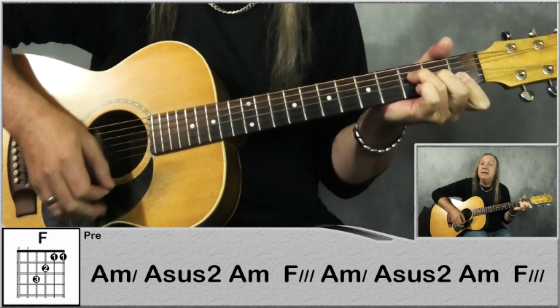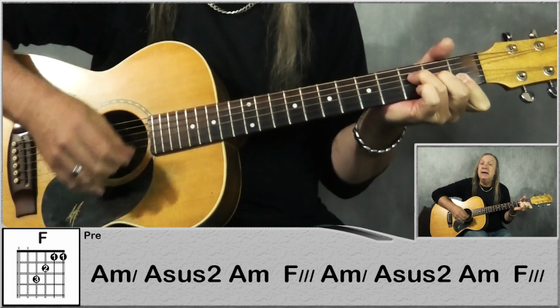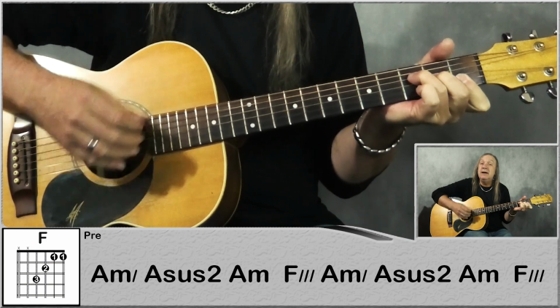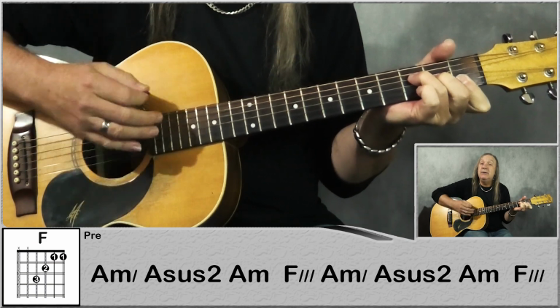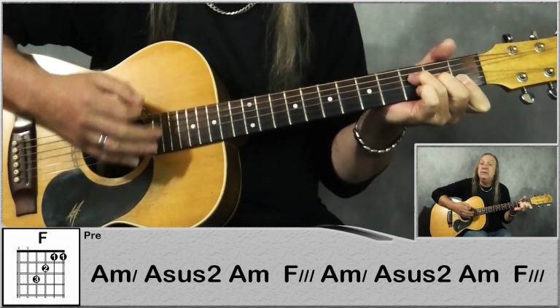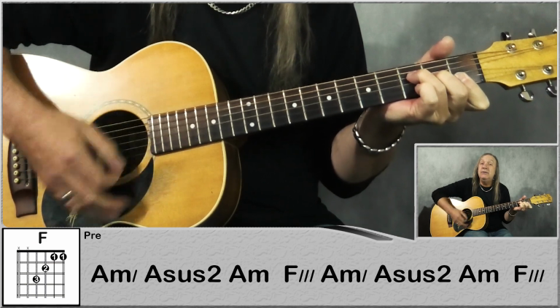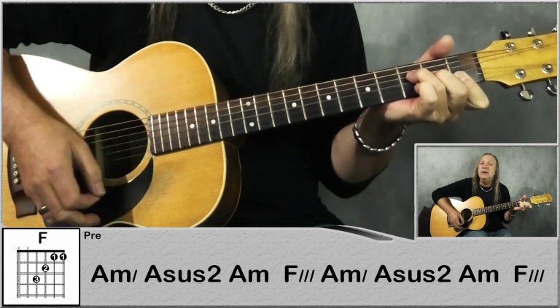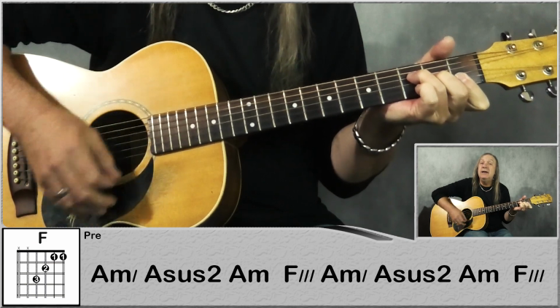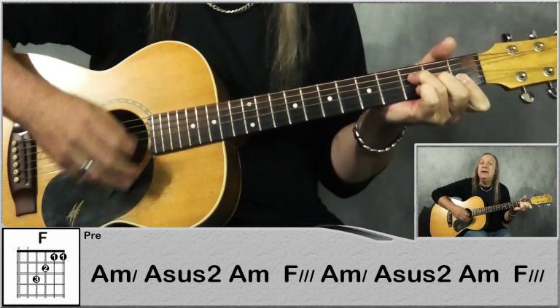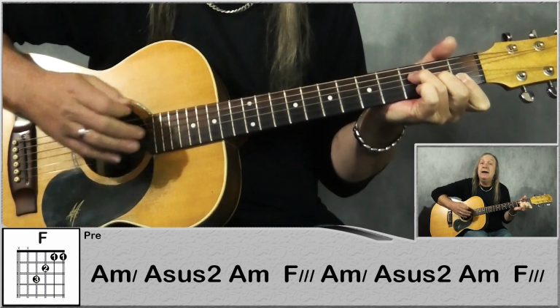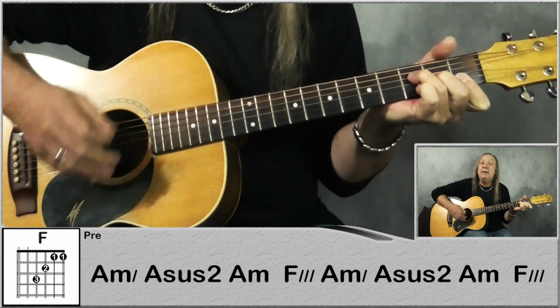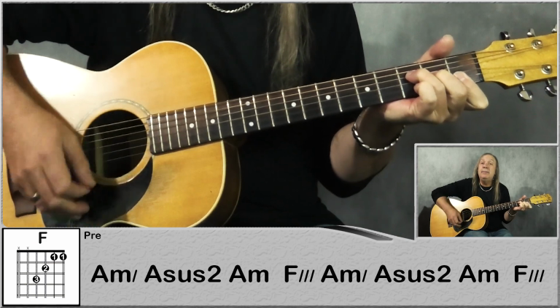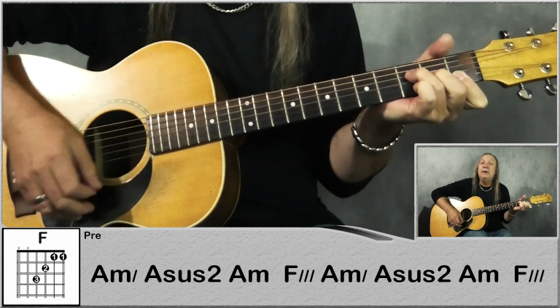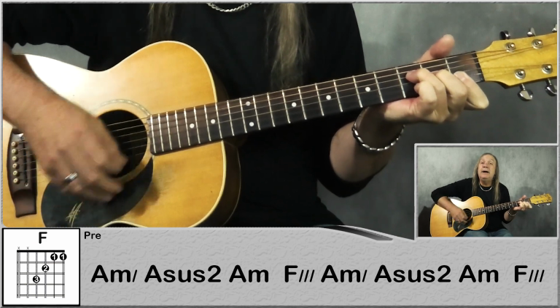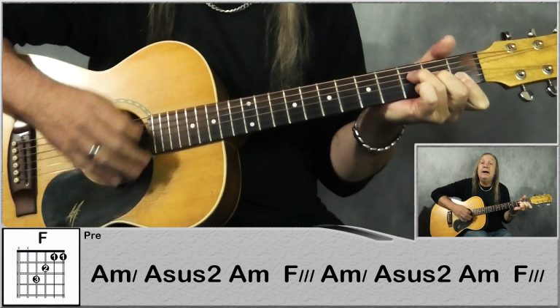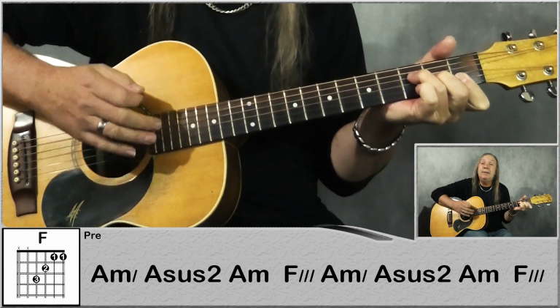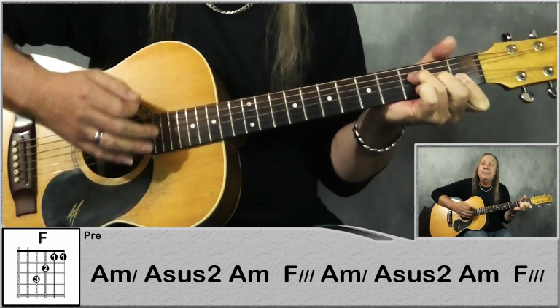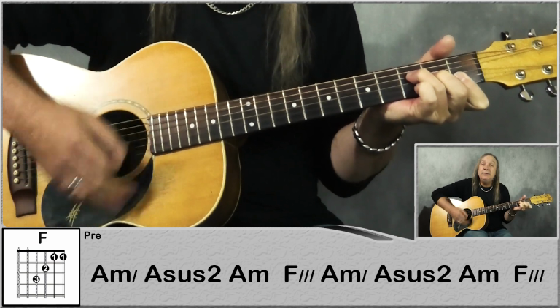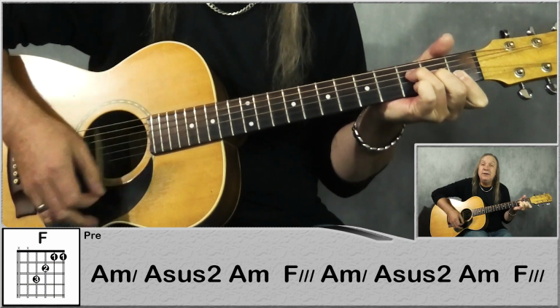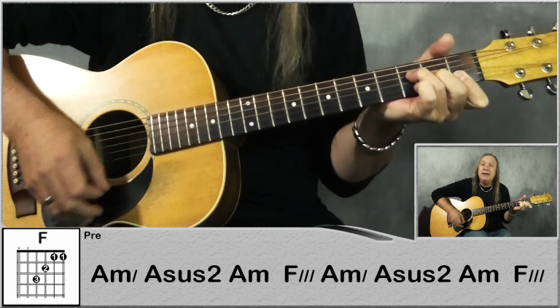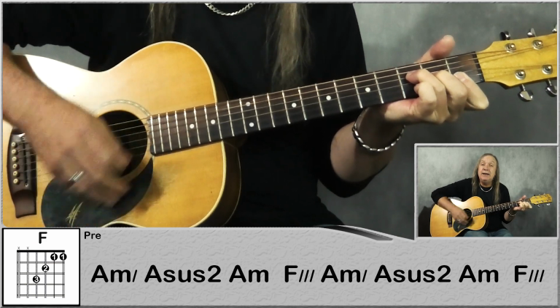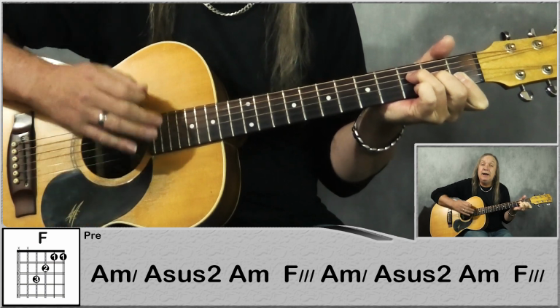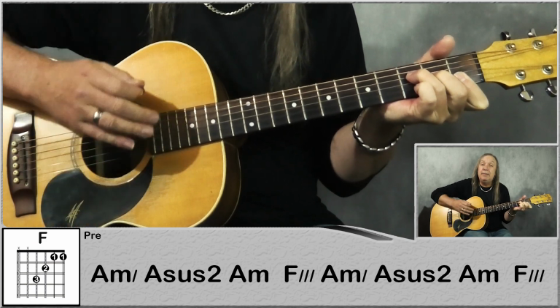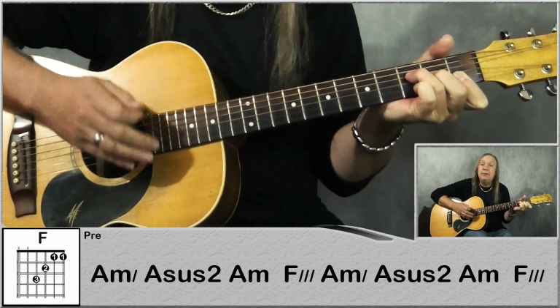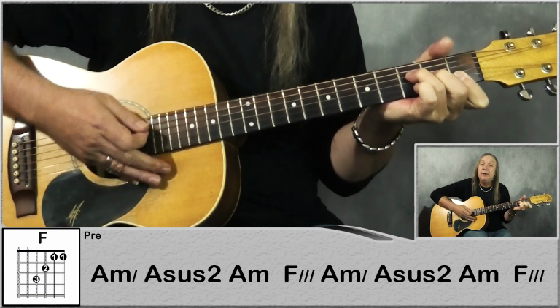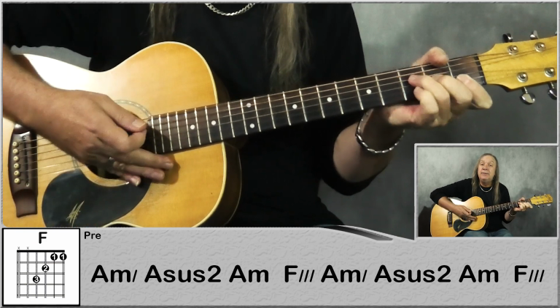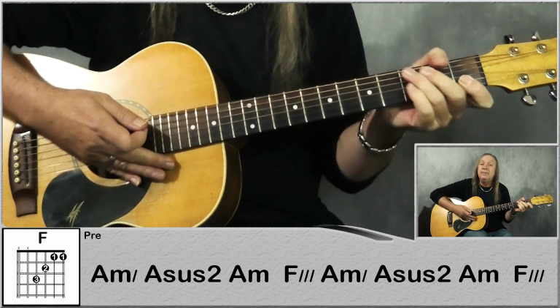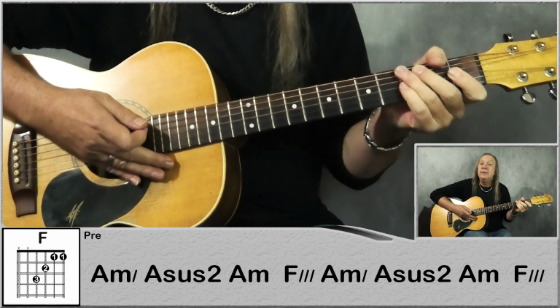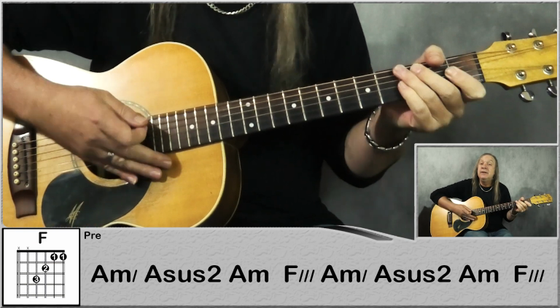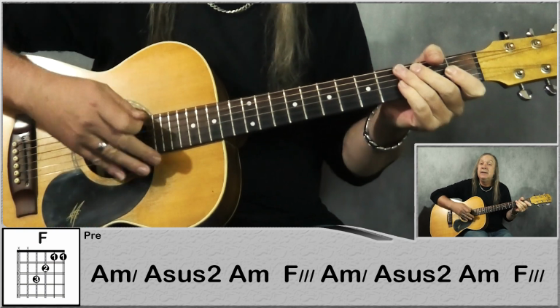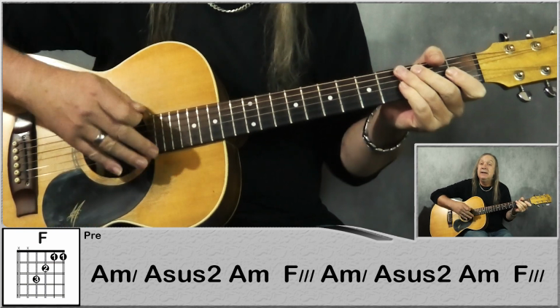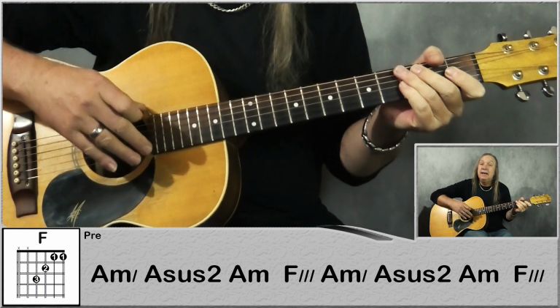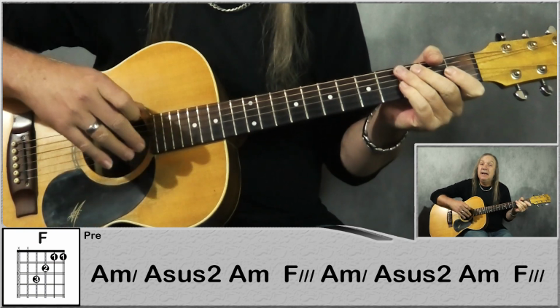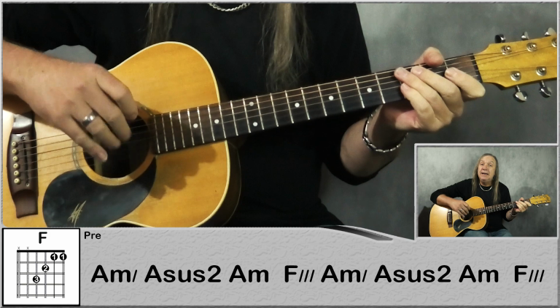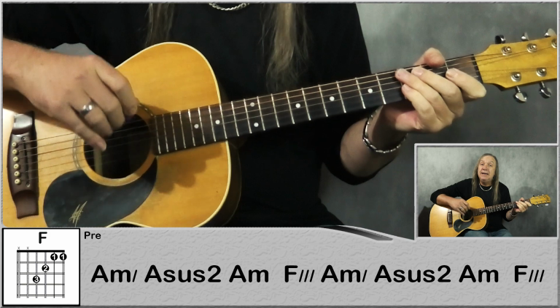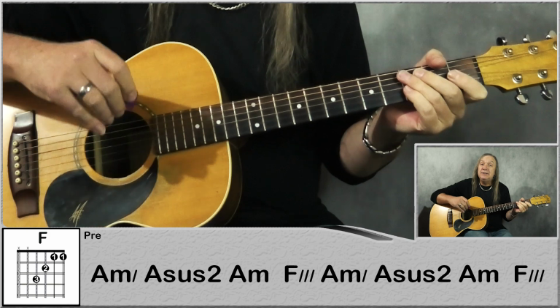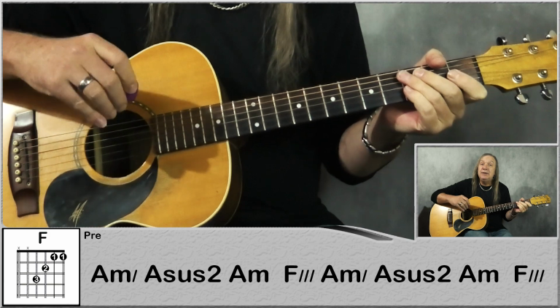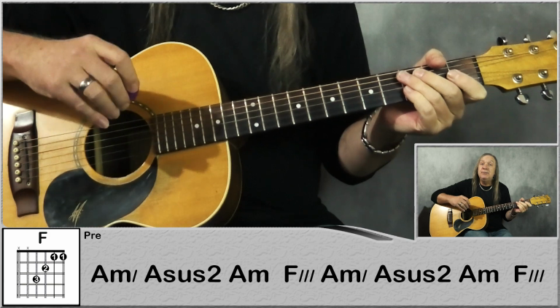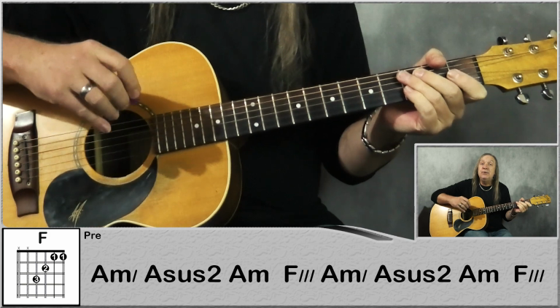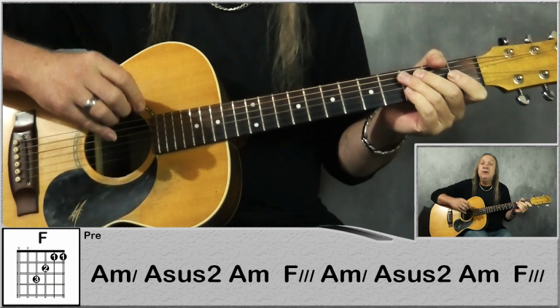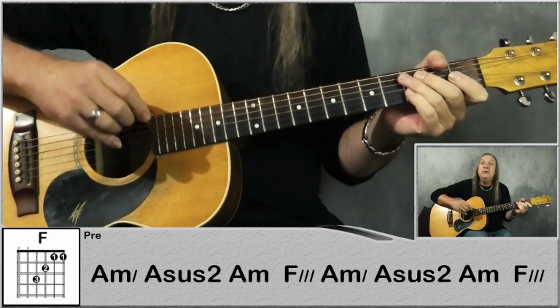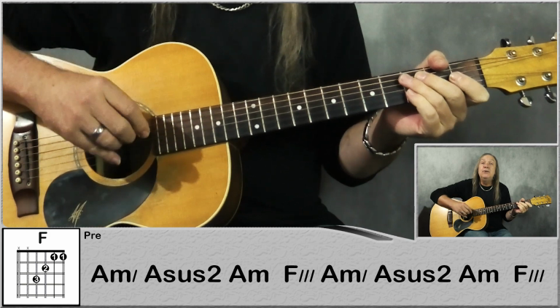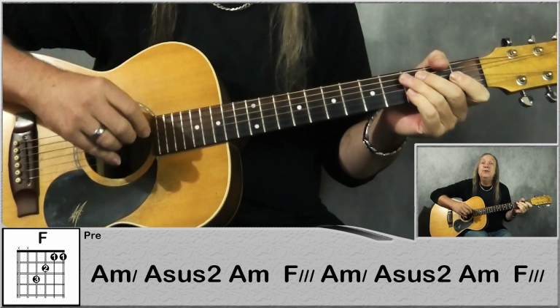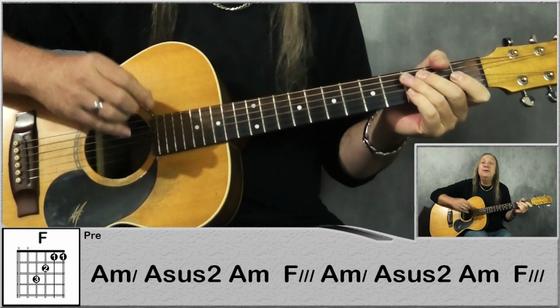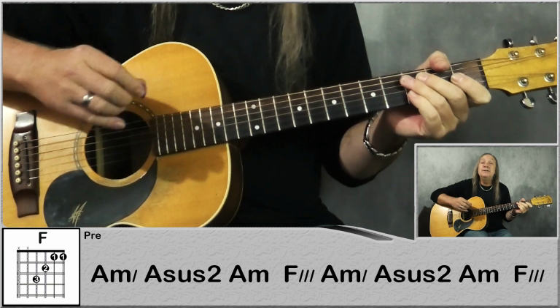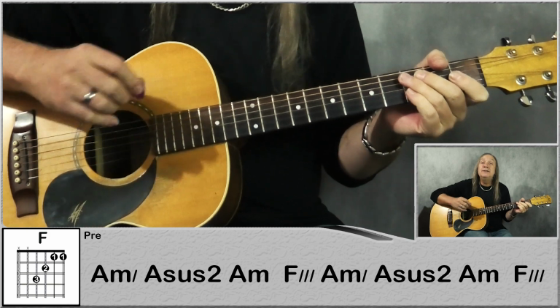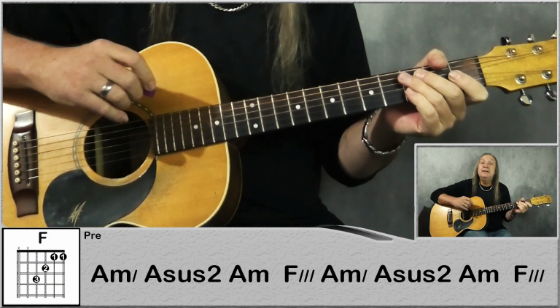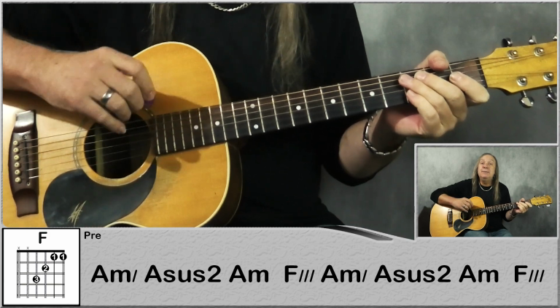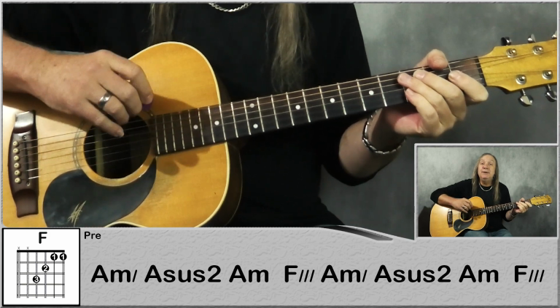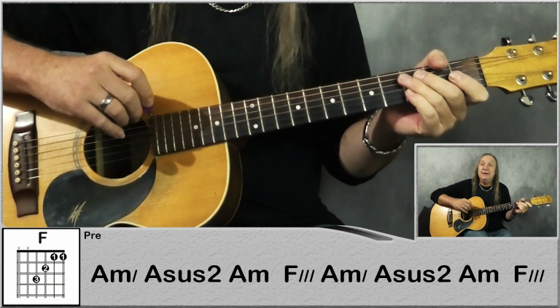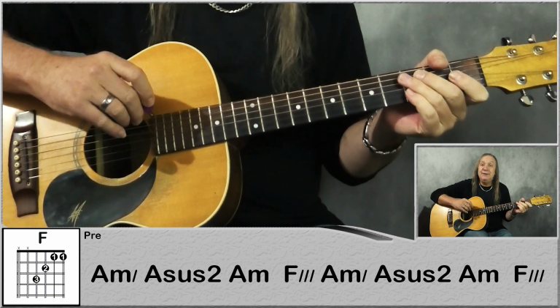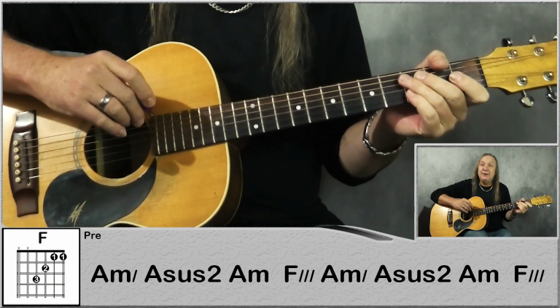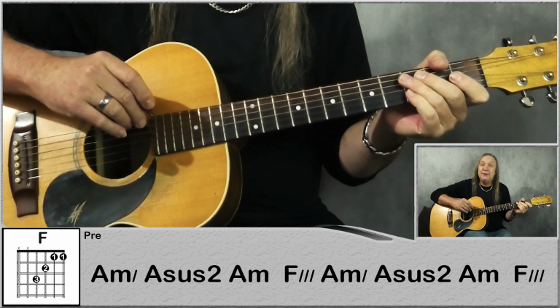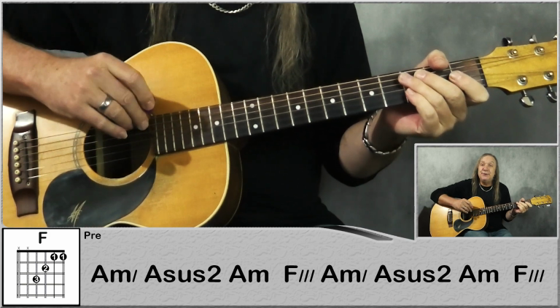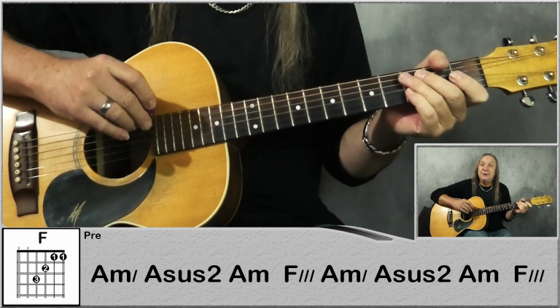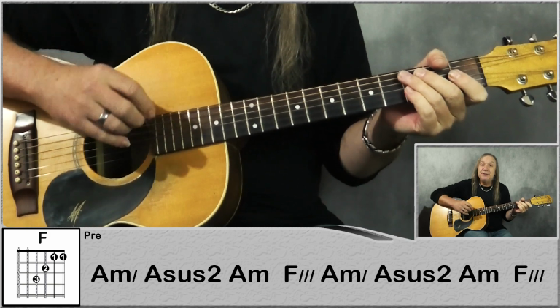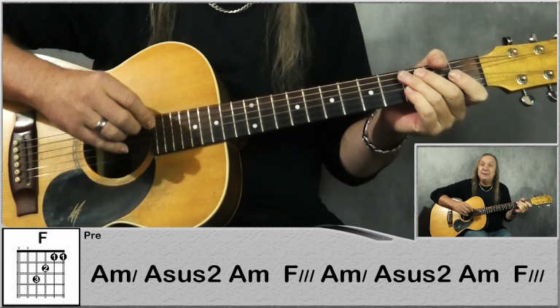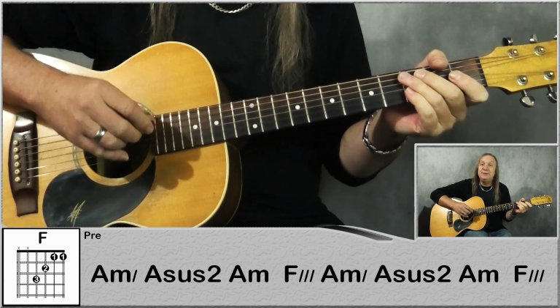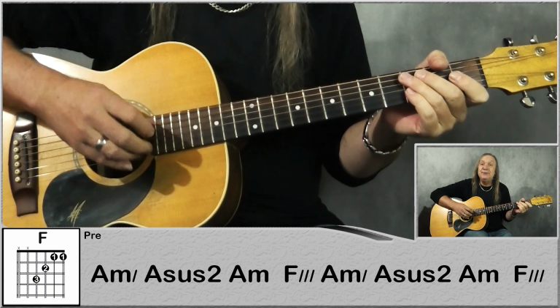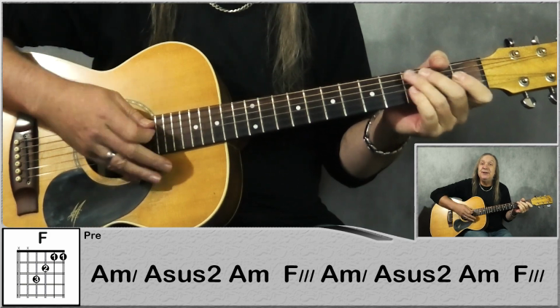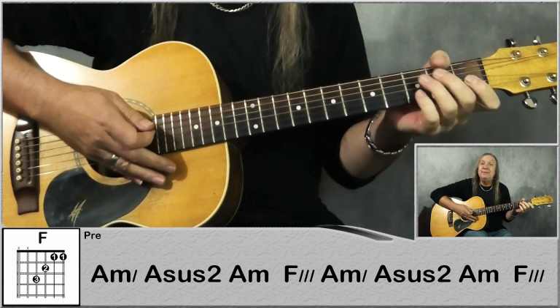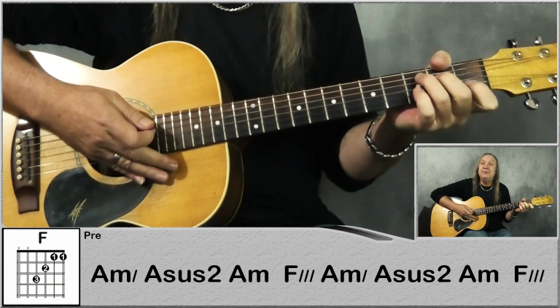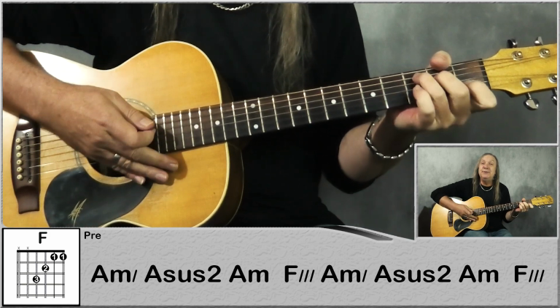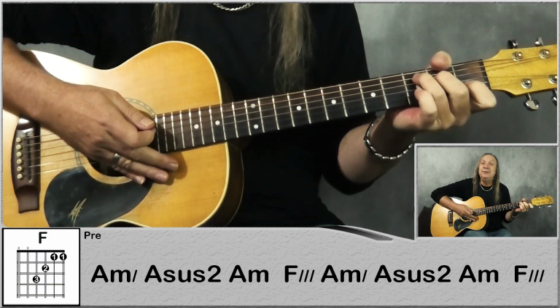Down, down, up, up, and down, up. And that's our pre-chorus, then we have our chorus — let me do that for you.